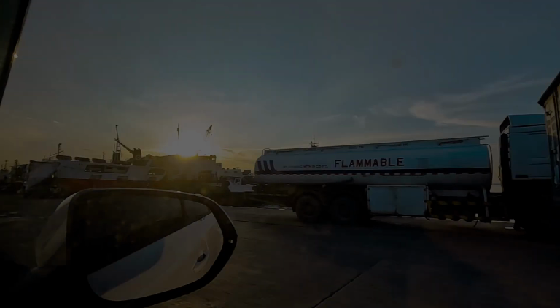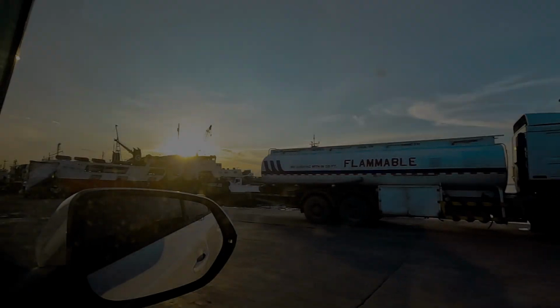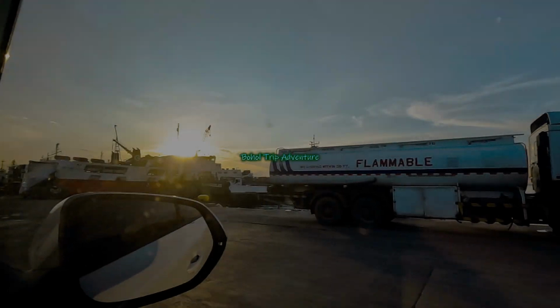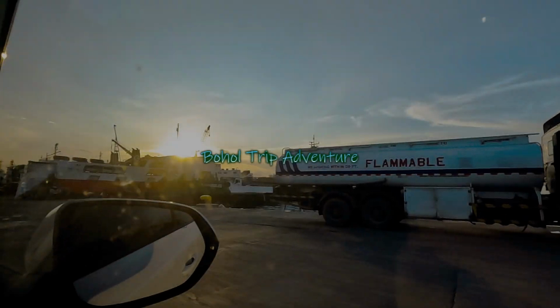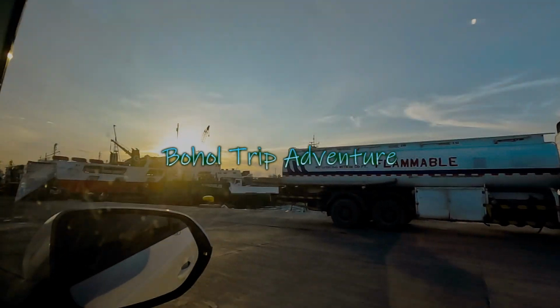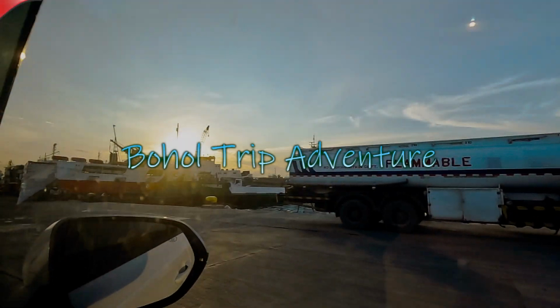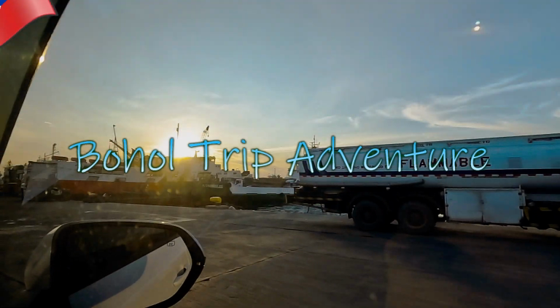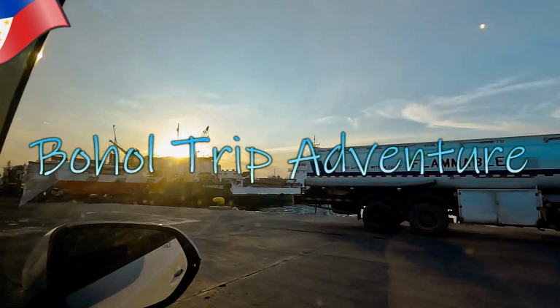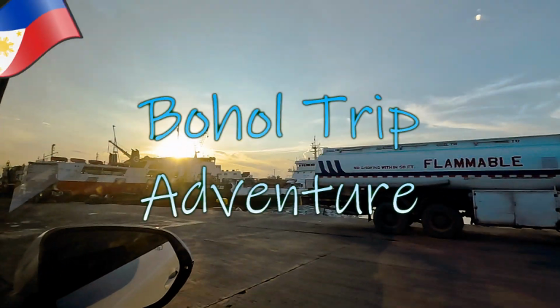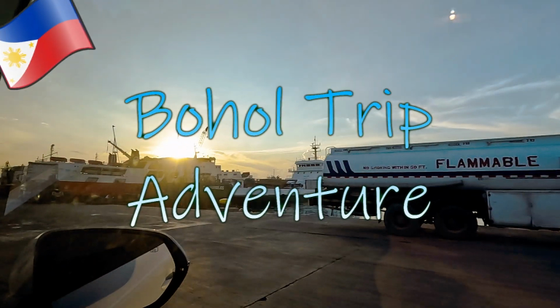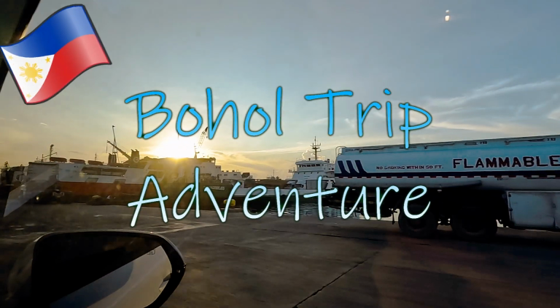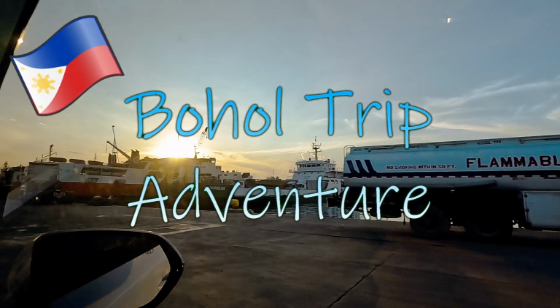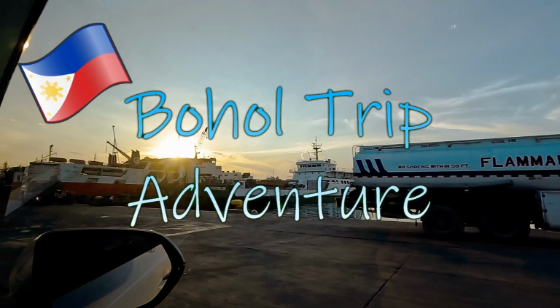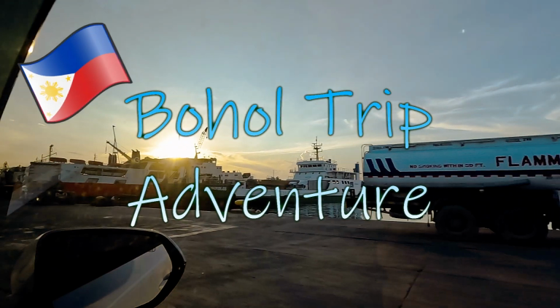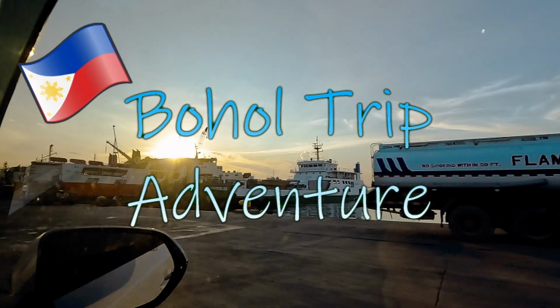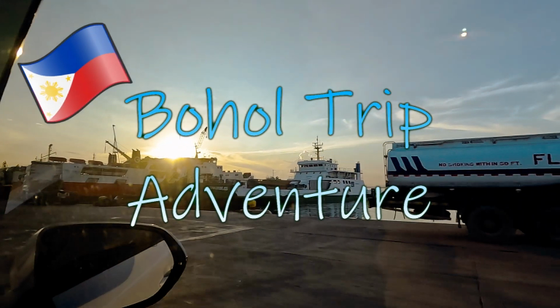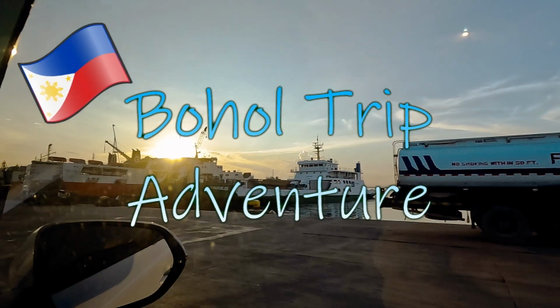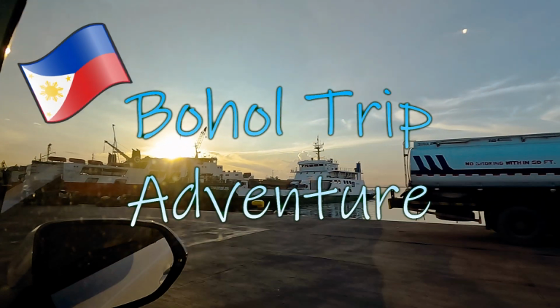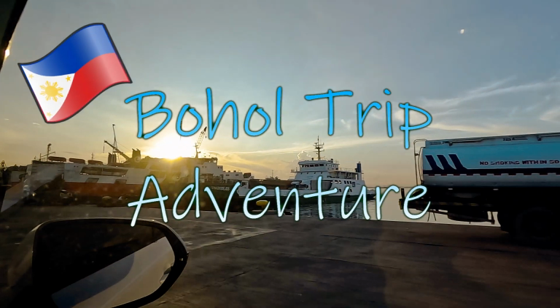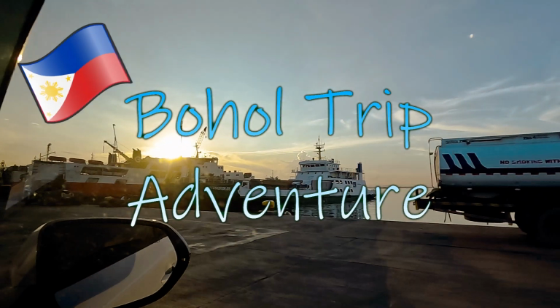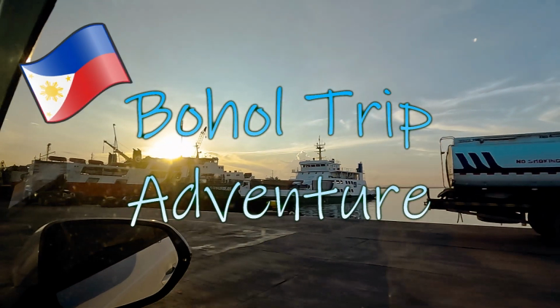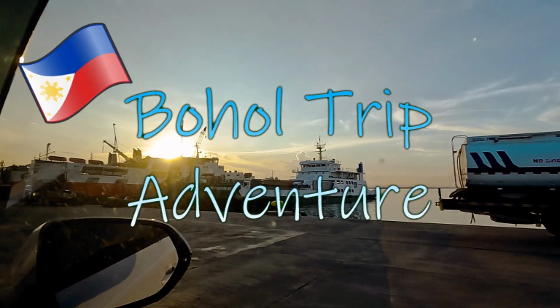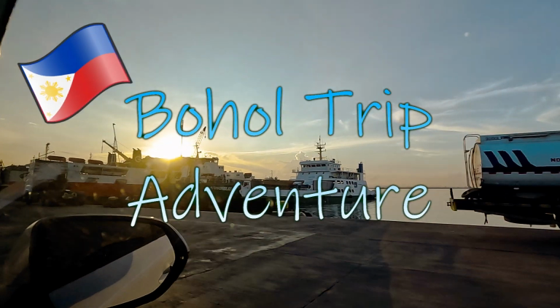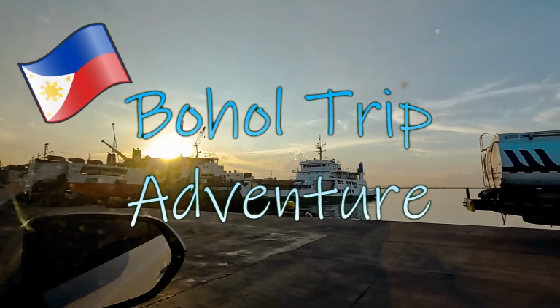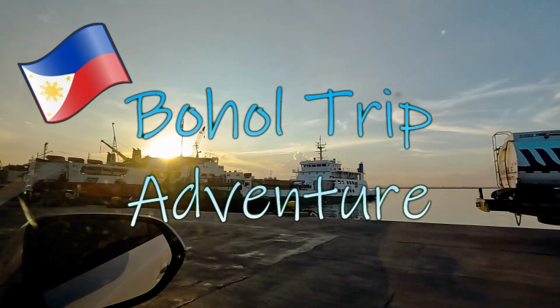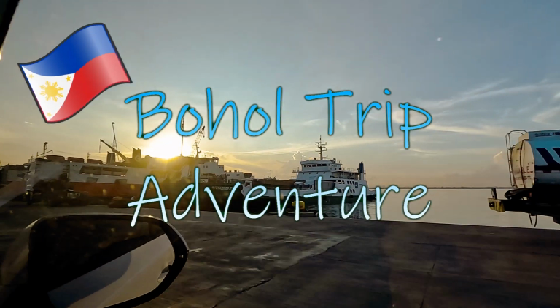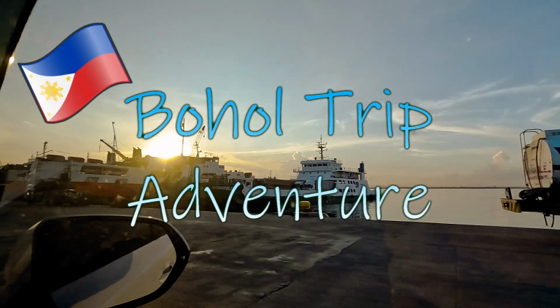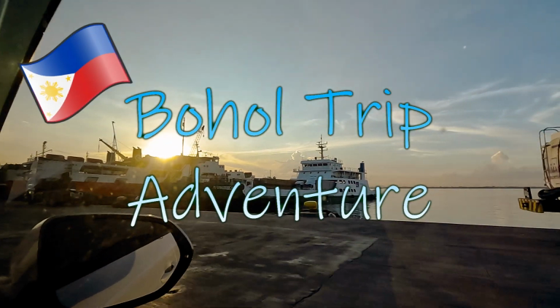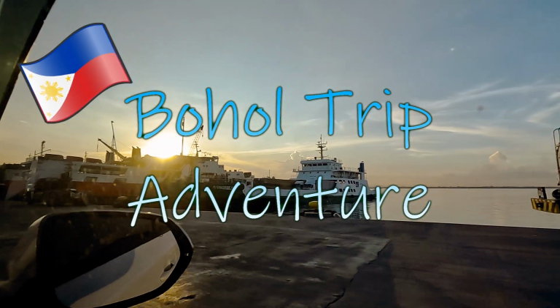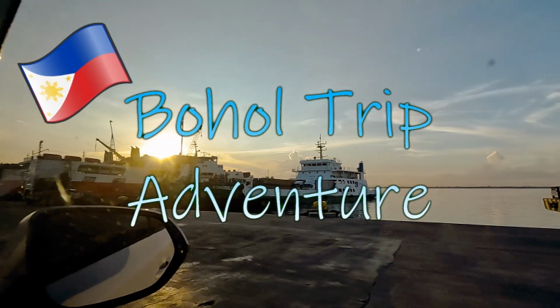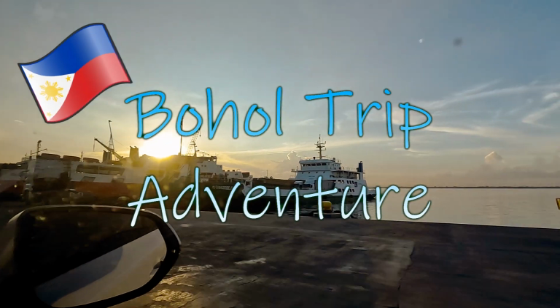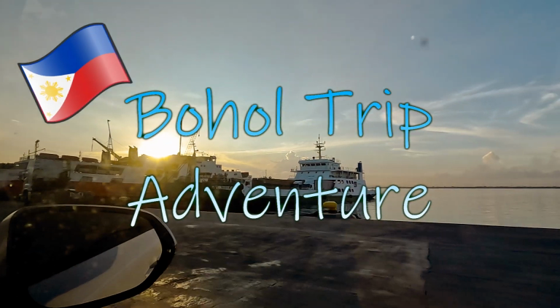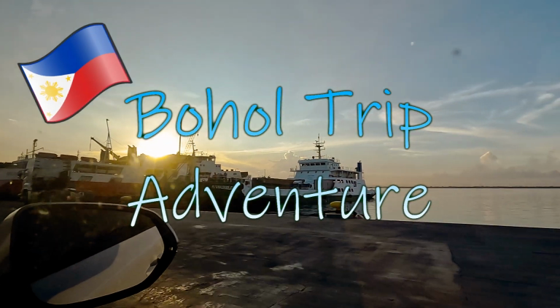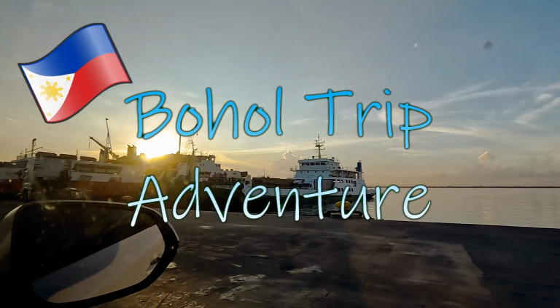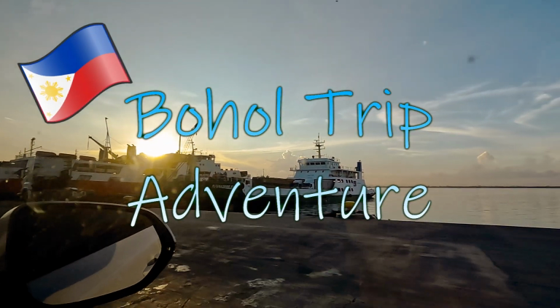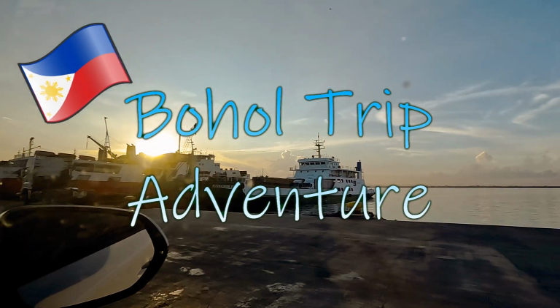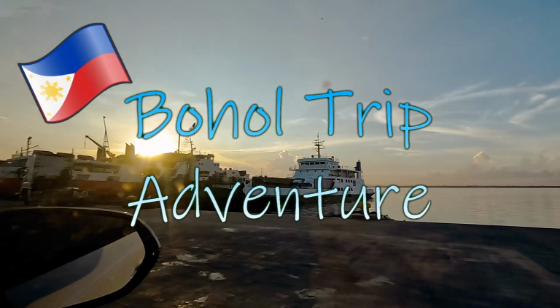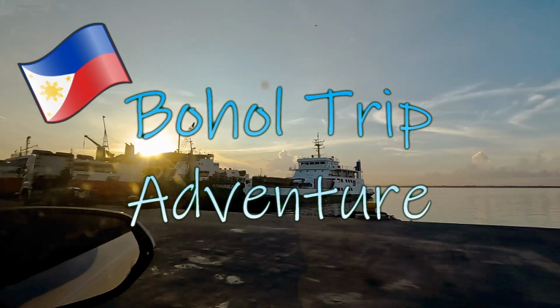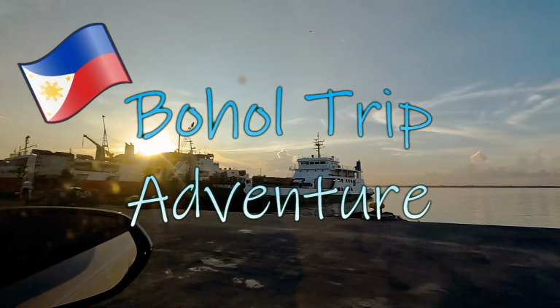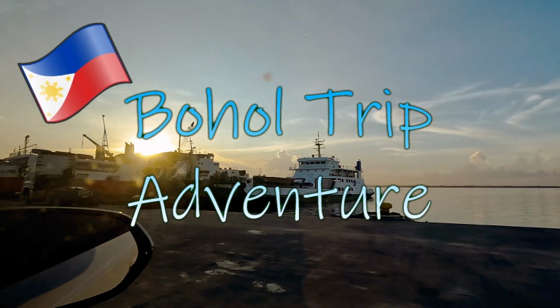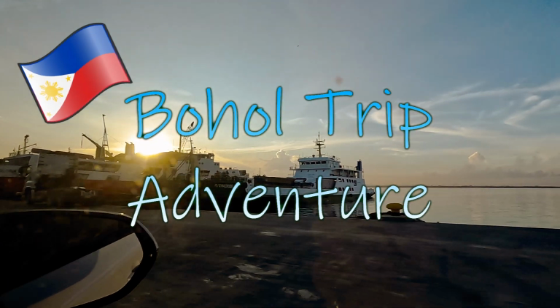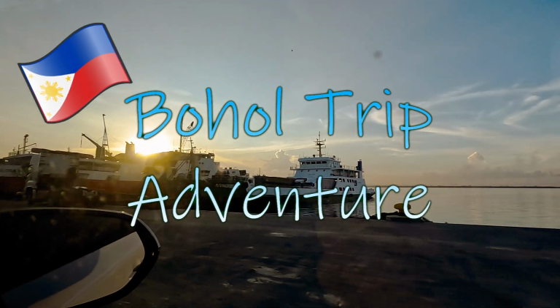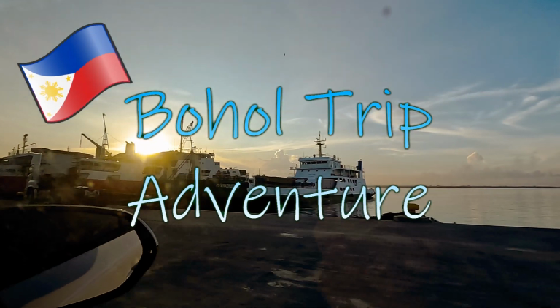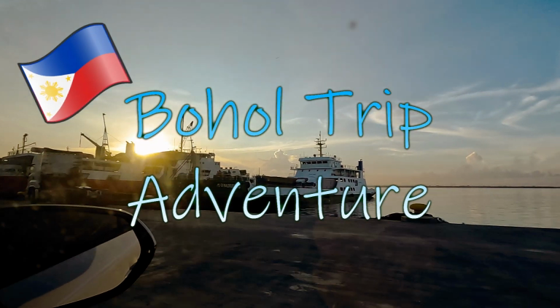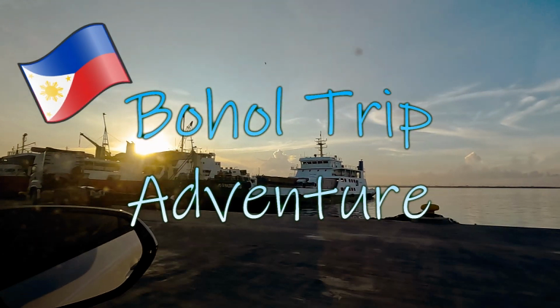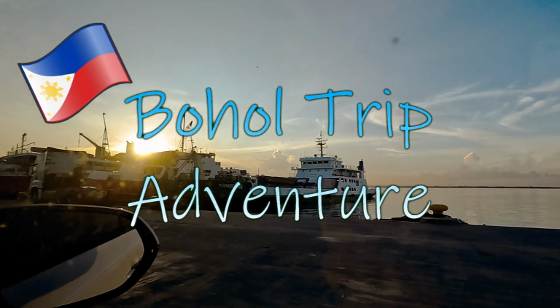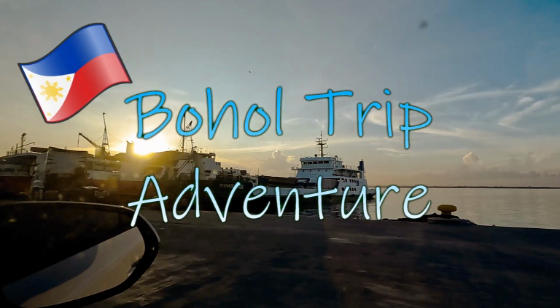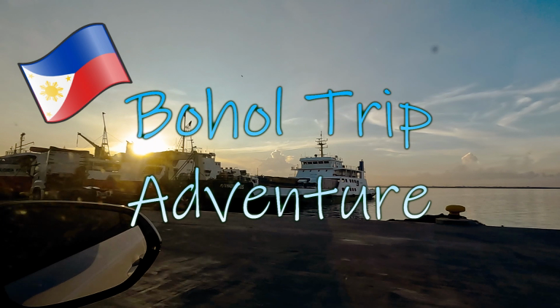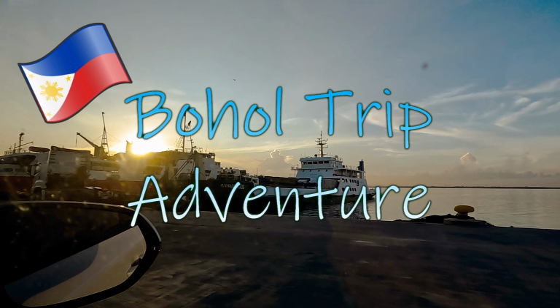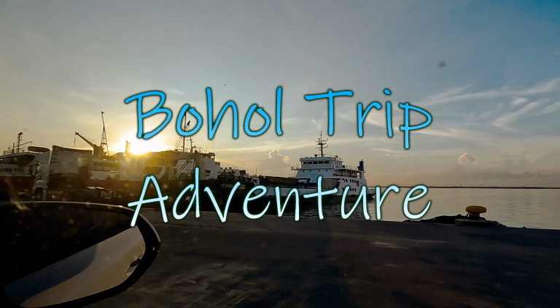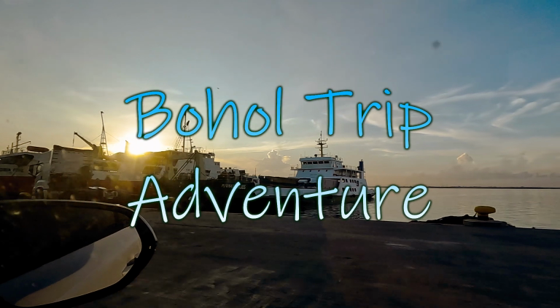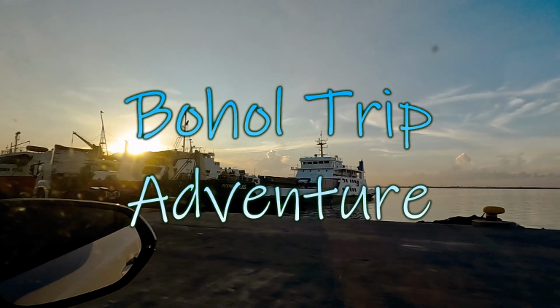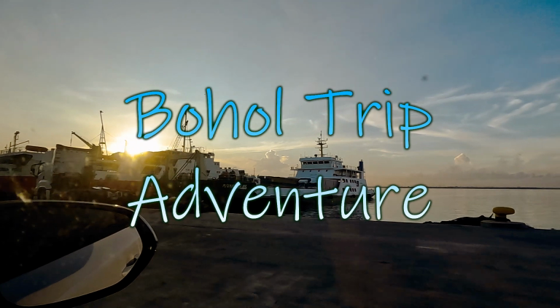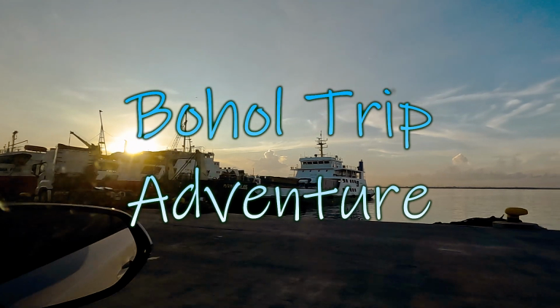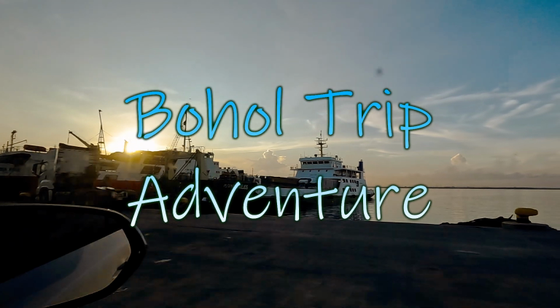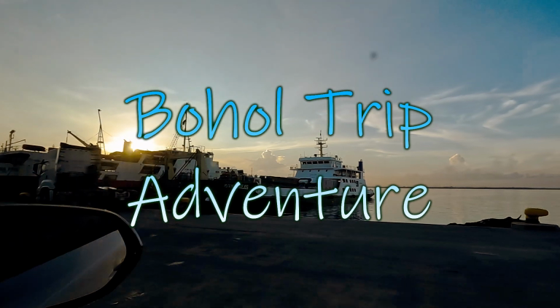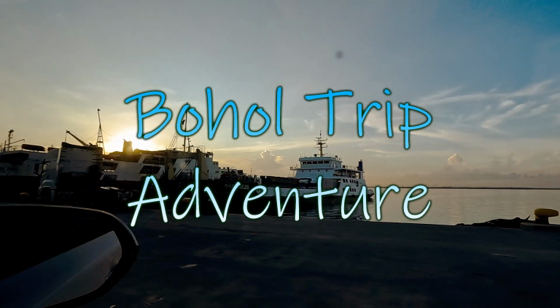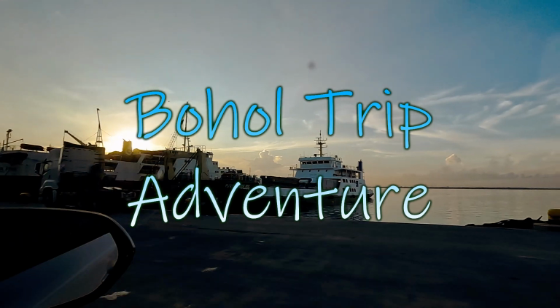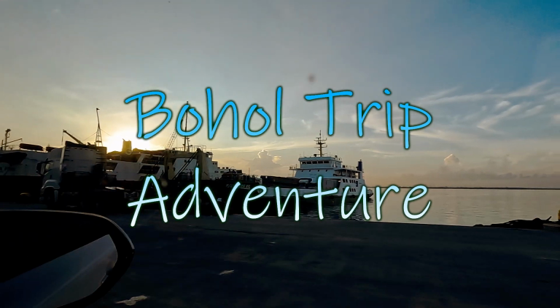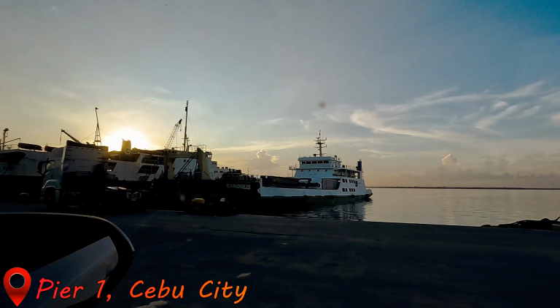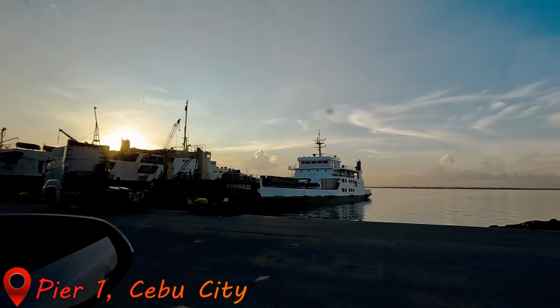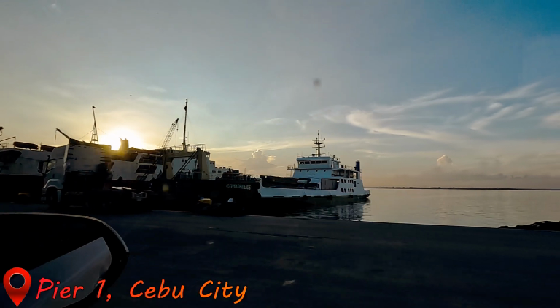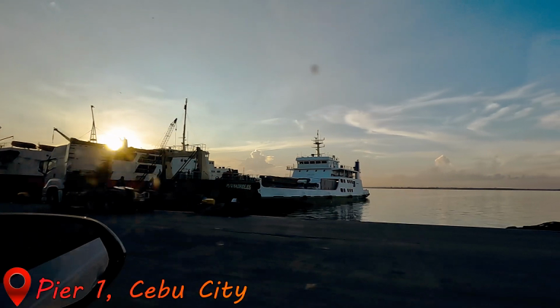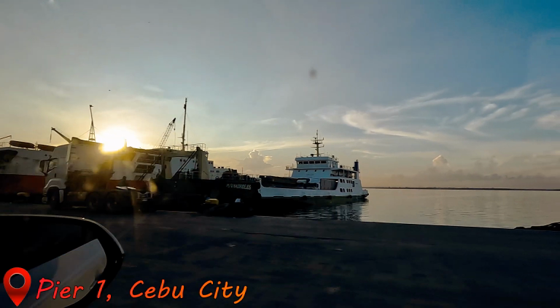Hi, this is Salke West and welcome to watch my newest adventure, the Bohol trip.